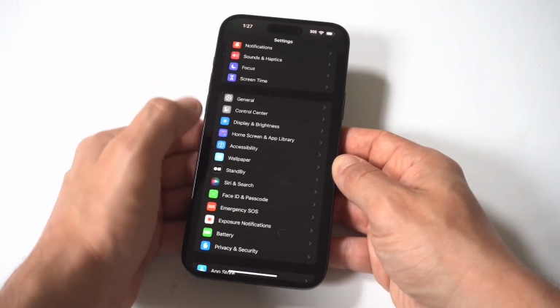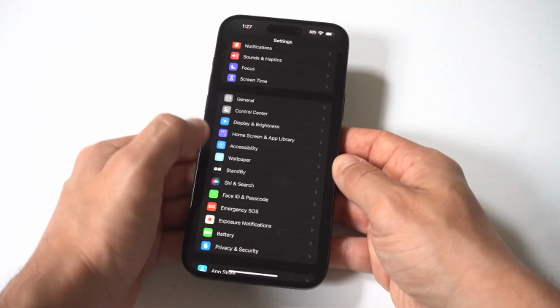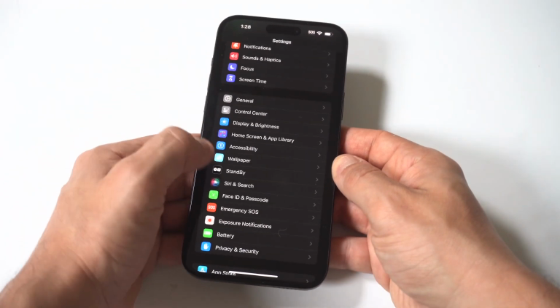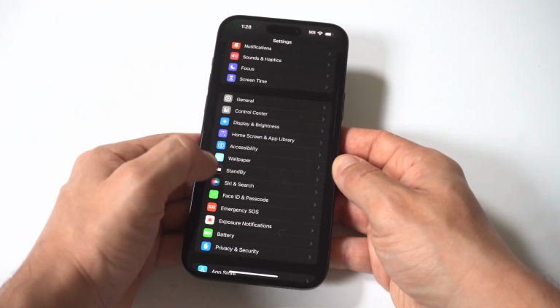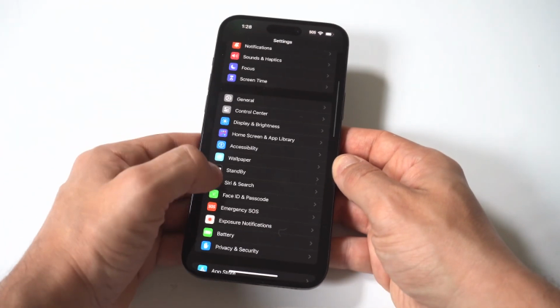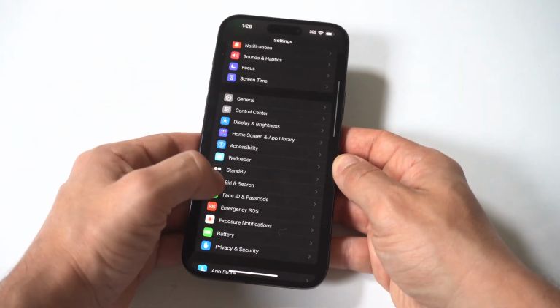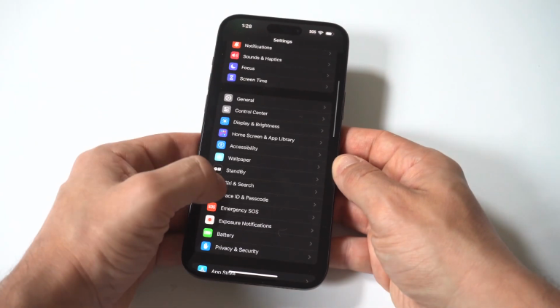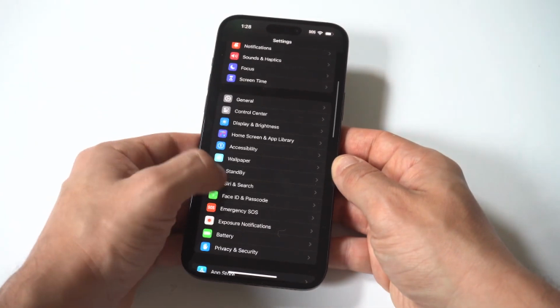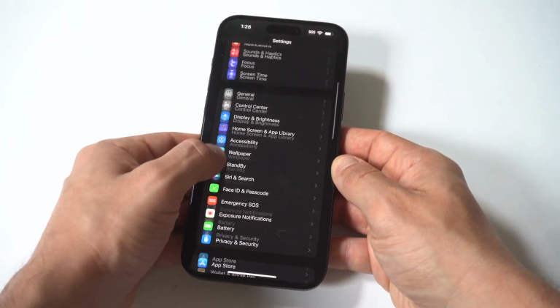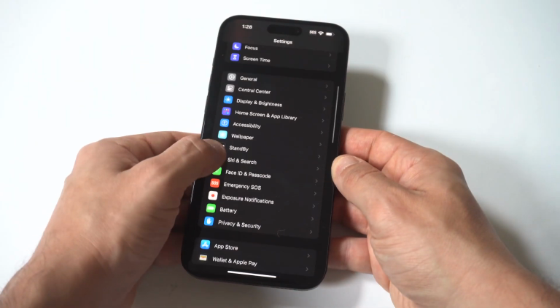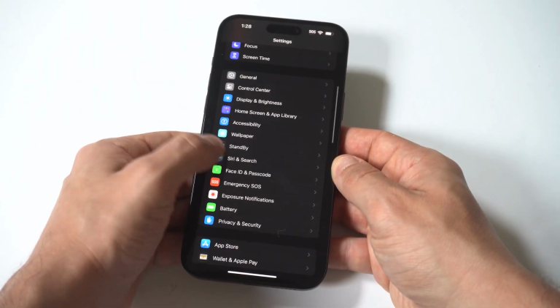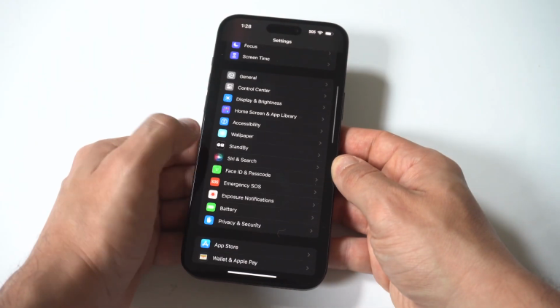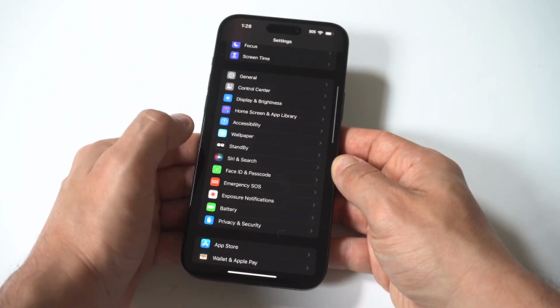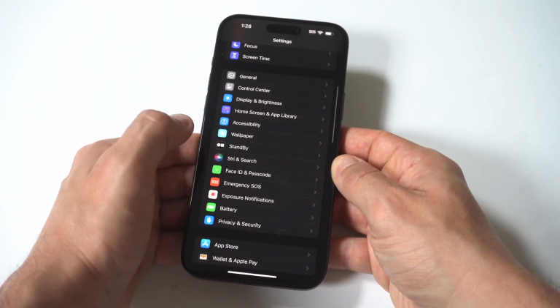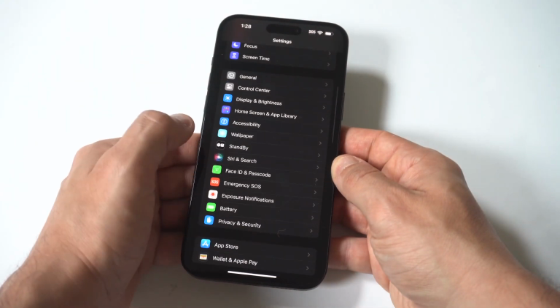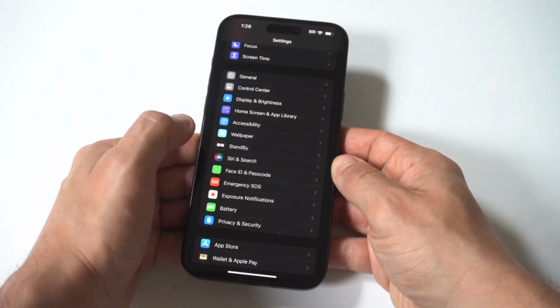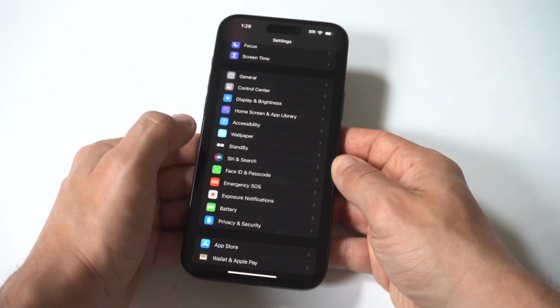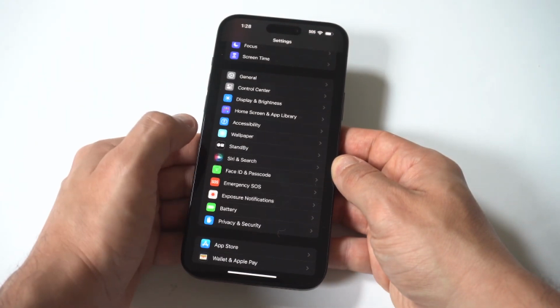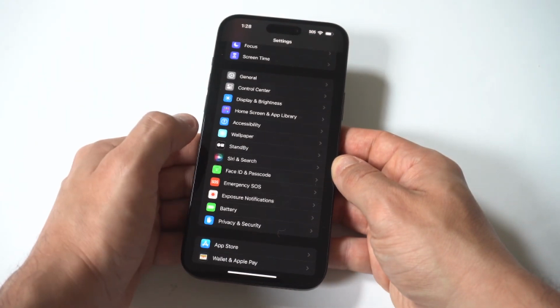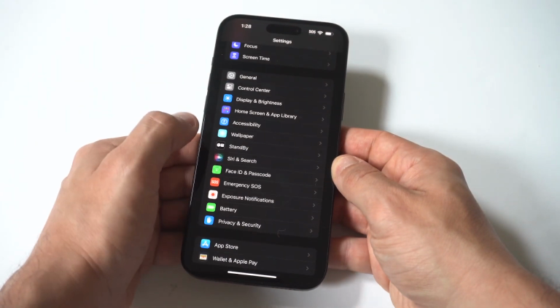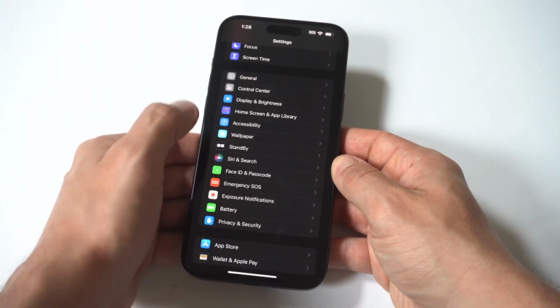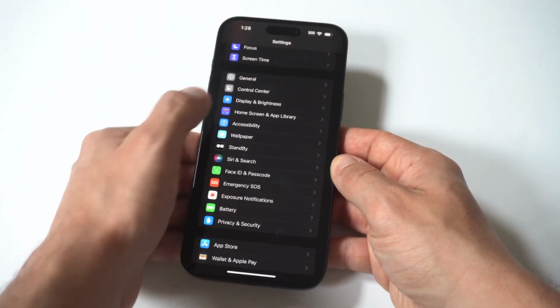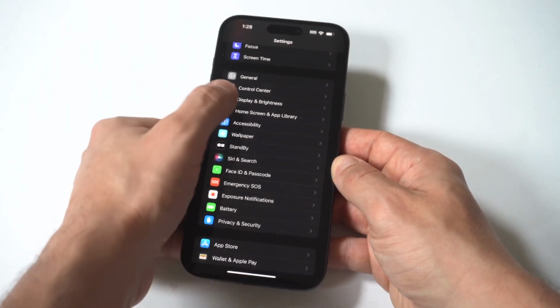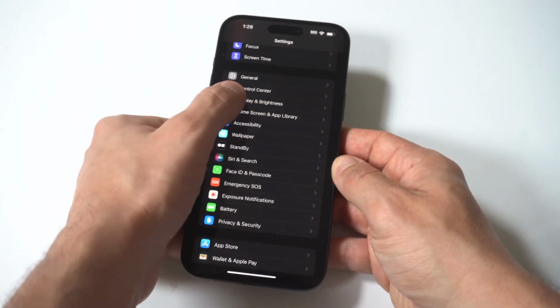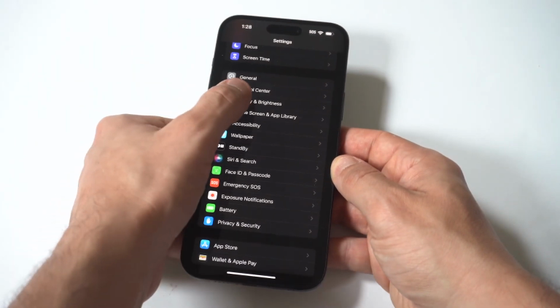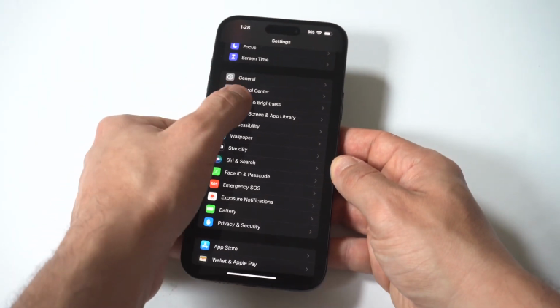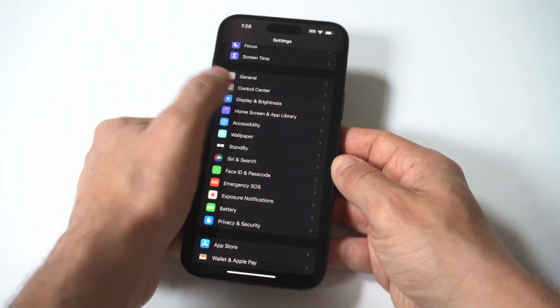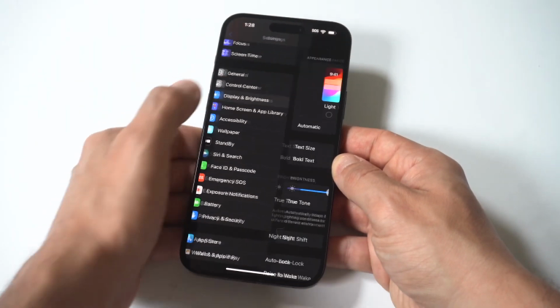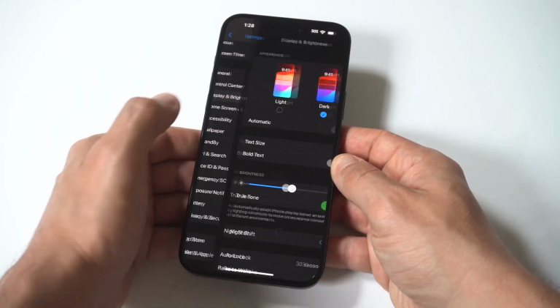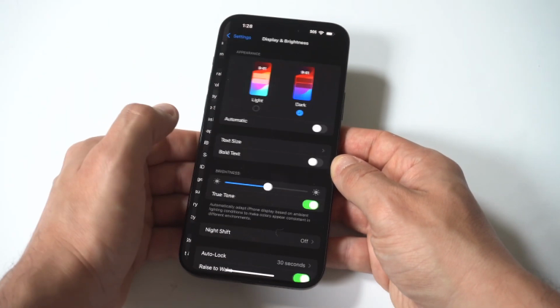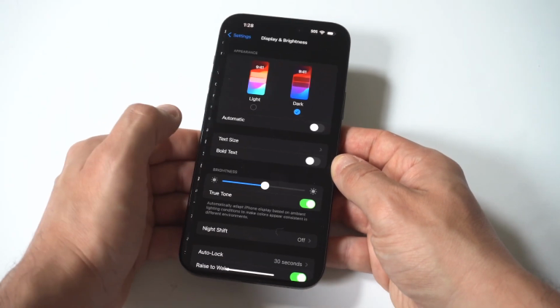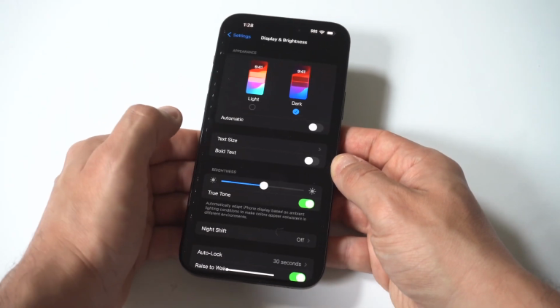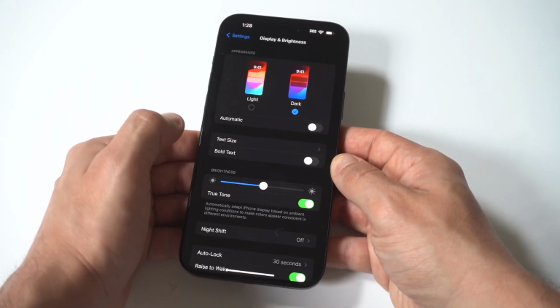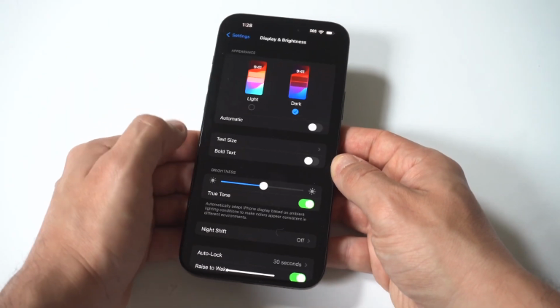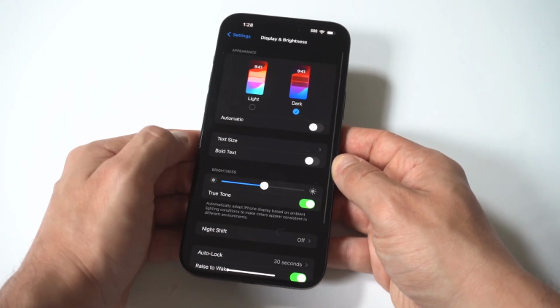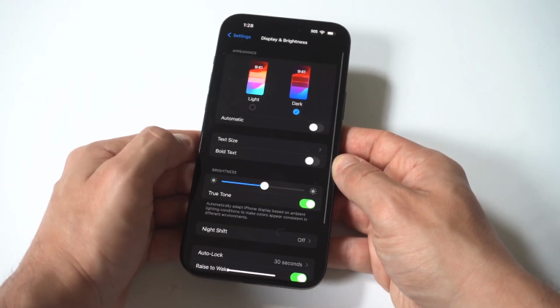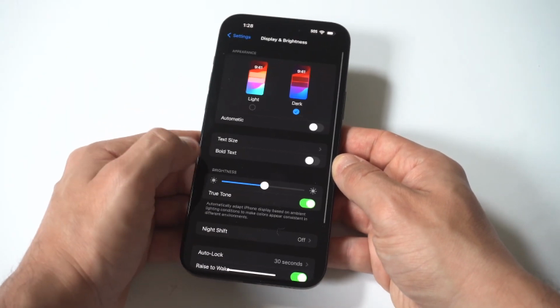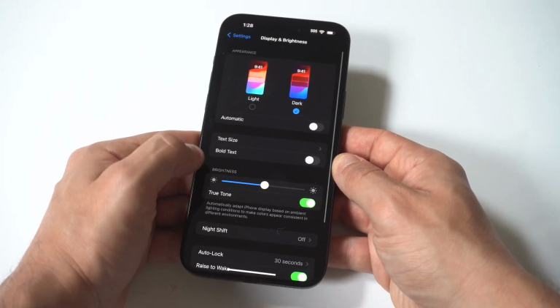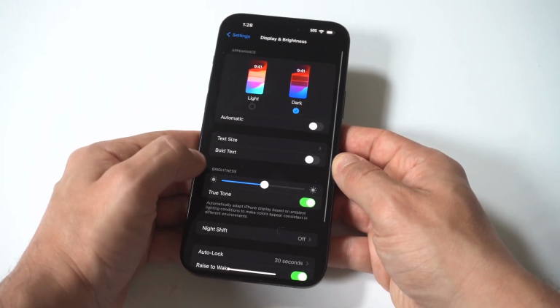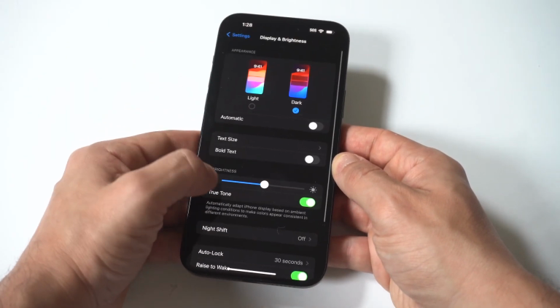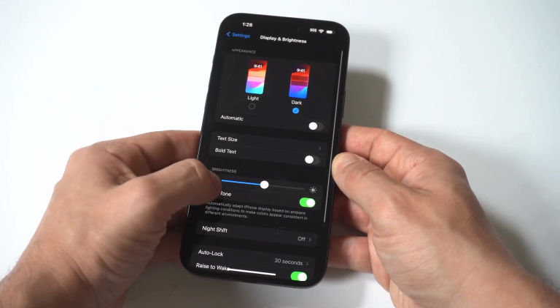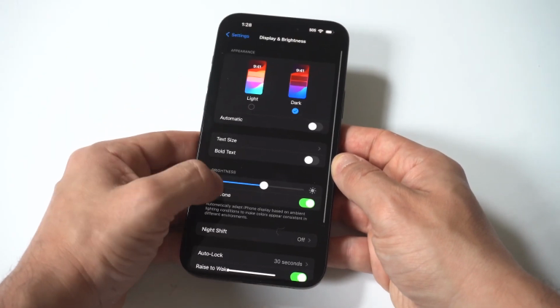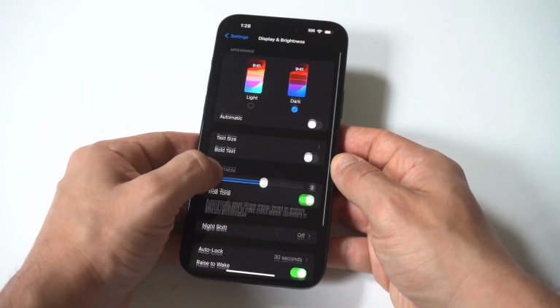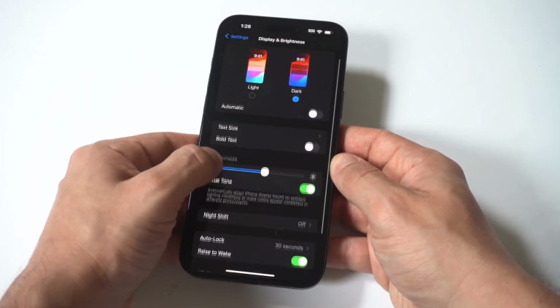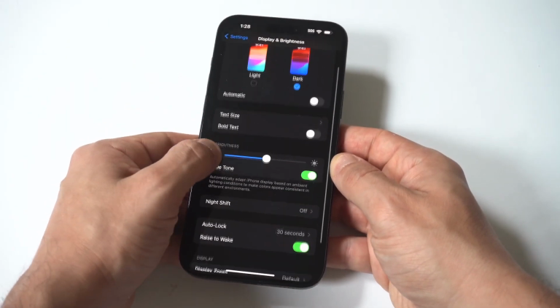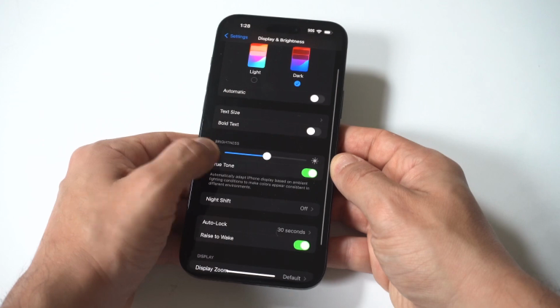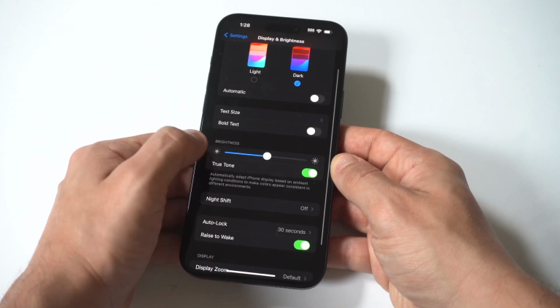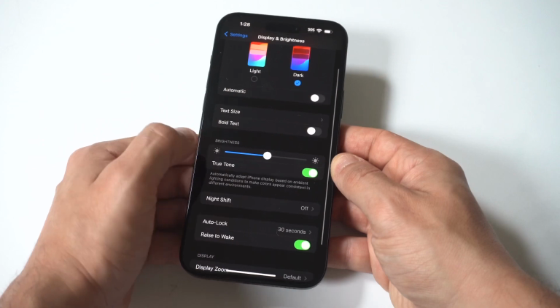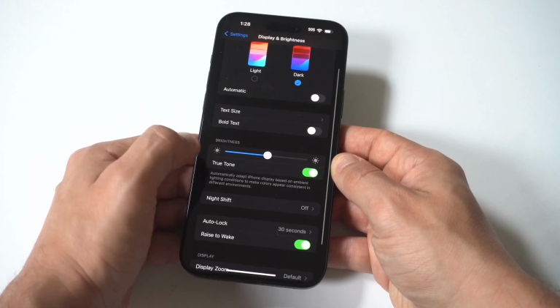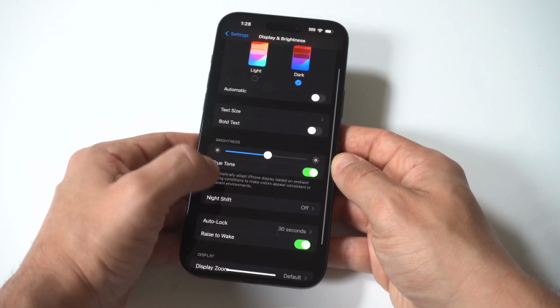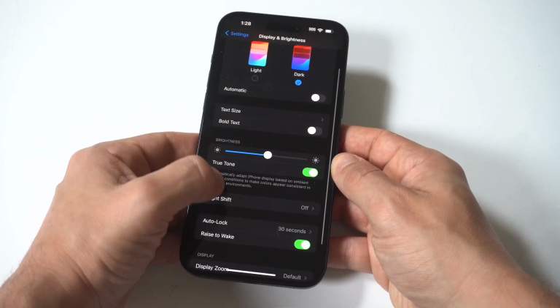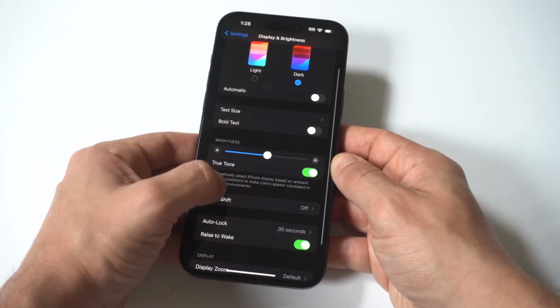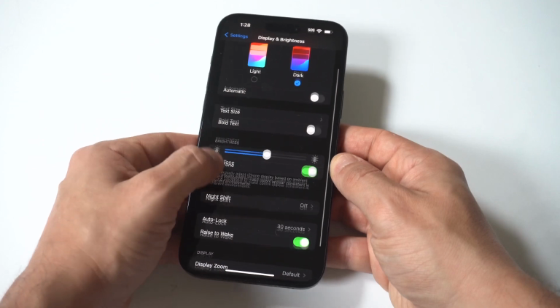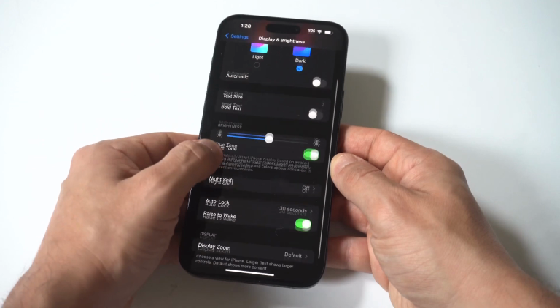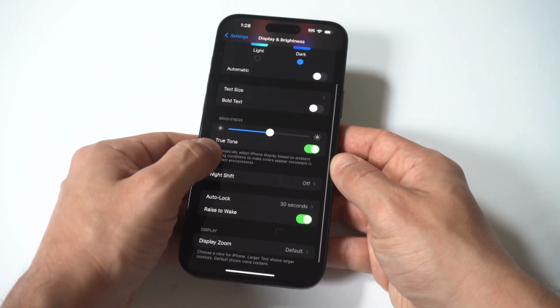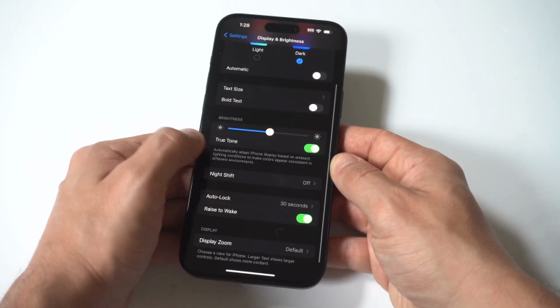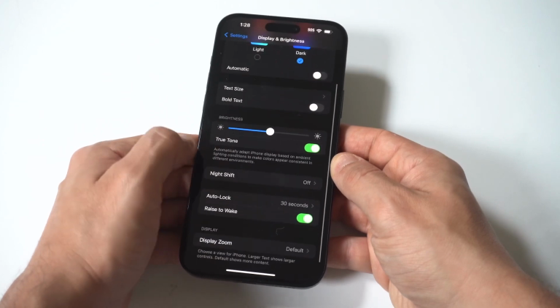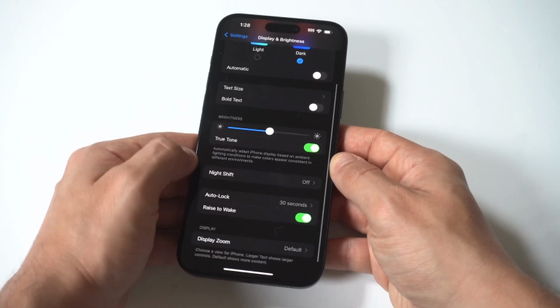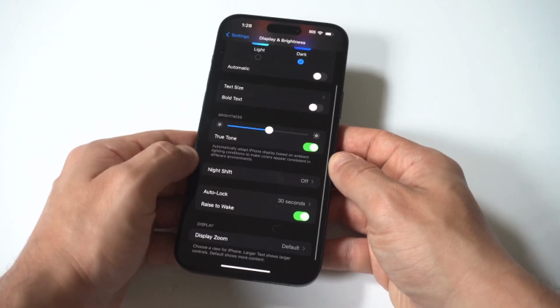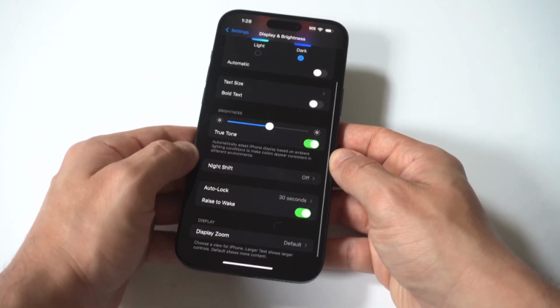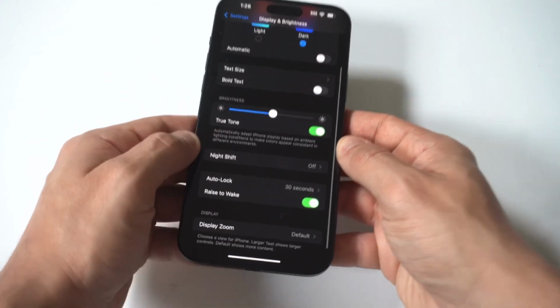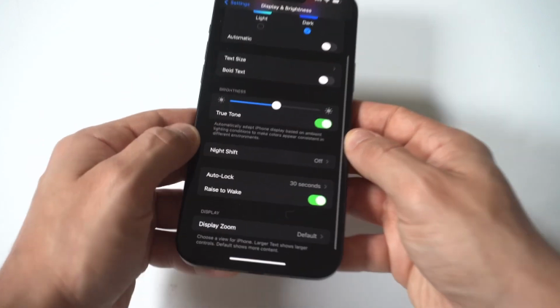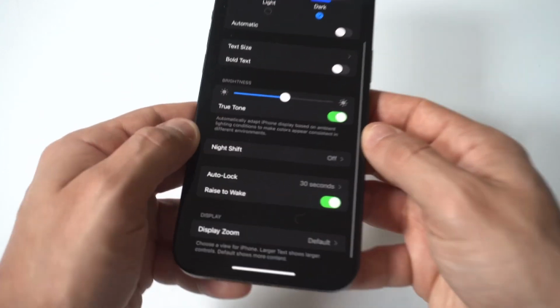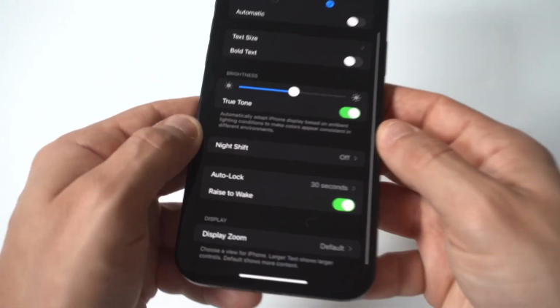To change this, you just want to go into your Settings, click on Display, then click on the Auto Lock option.